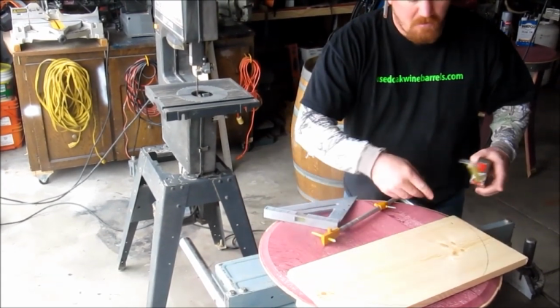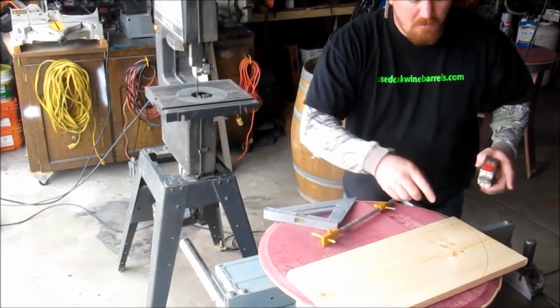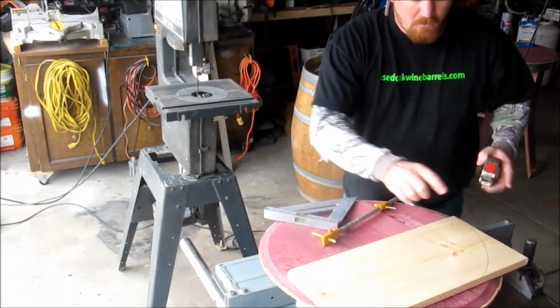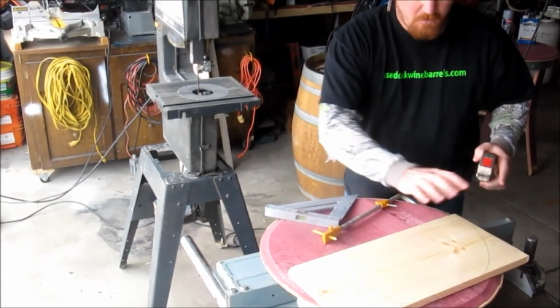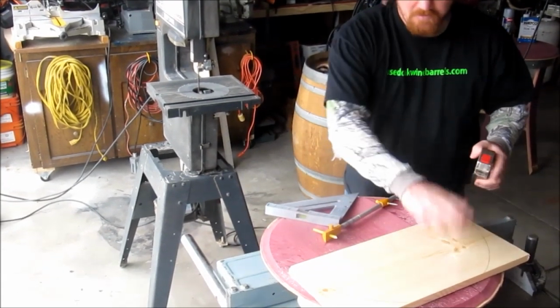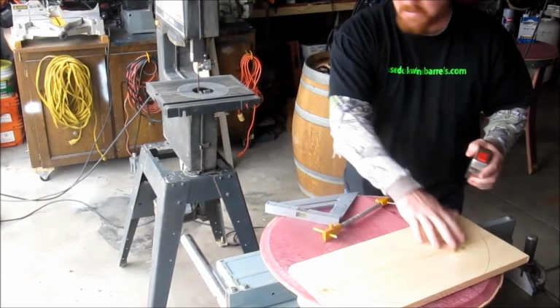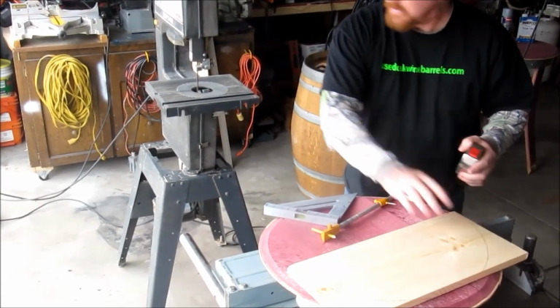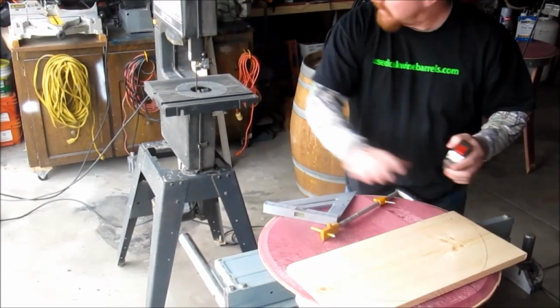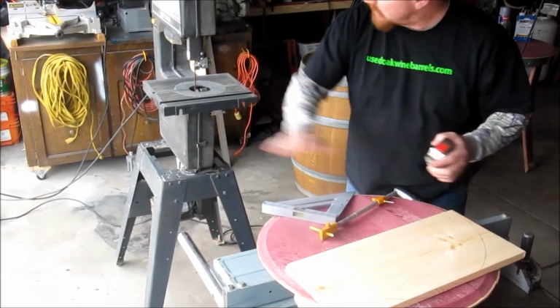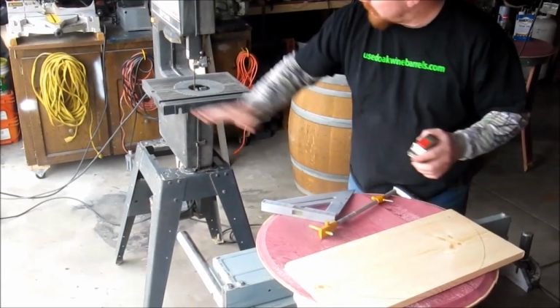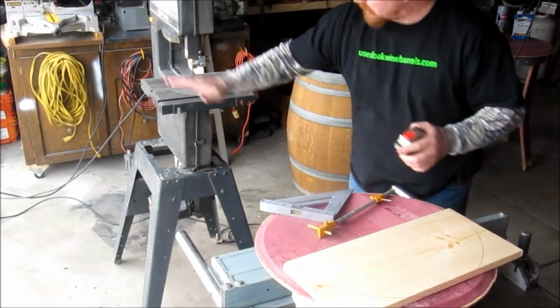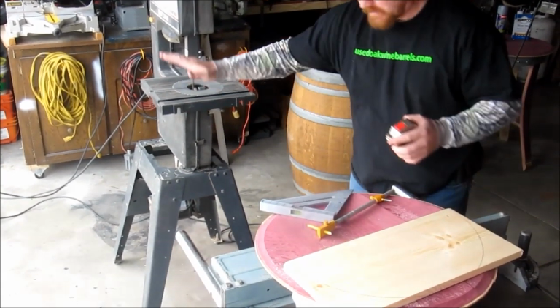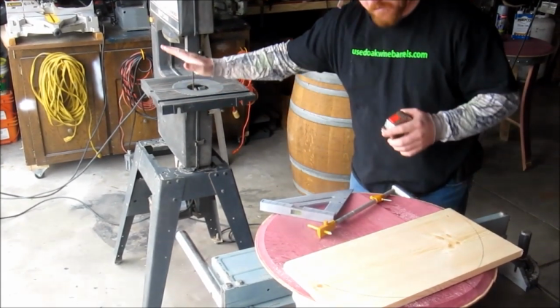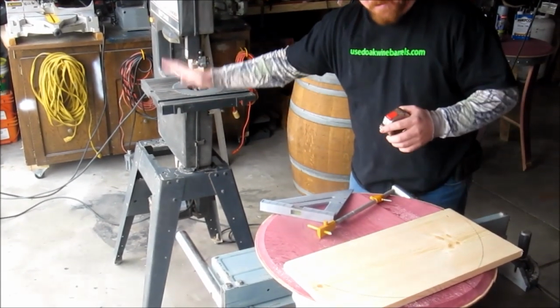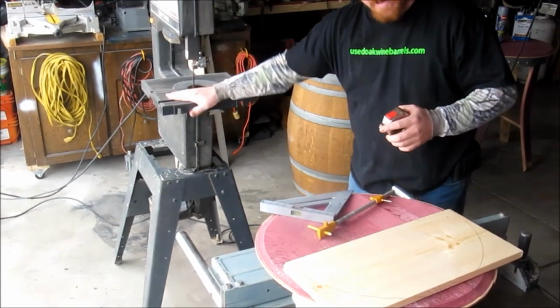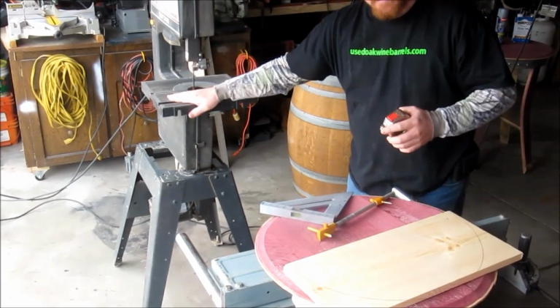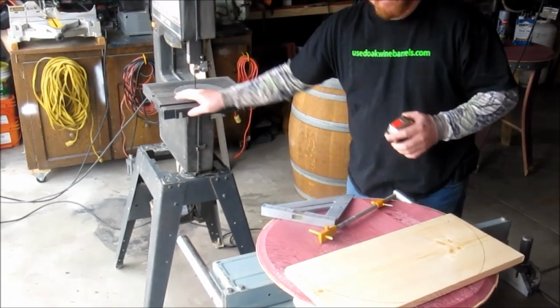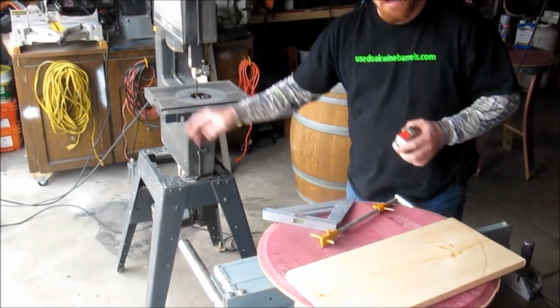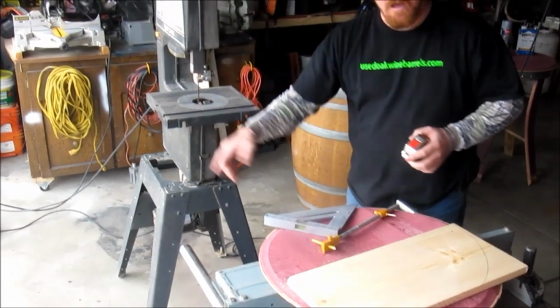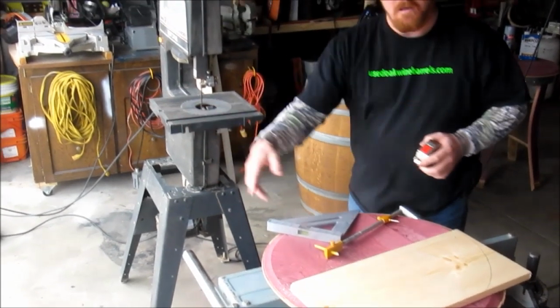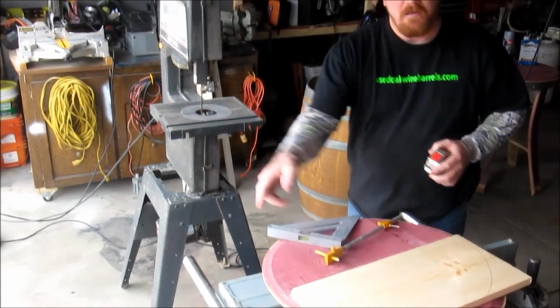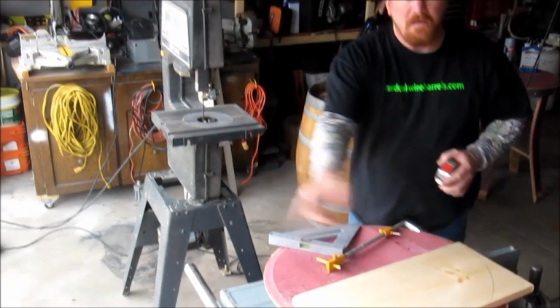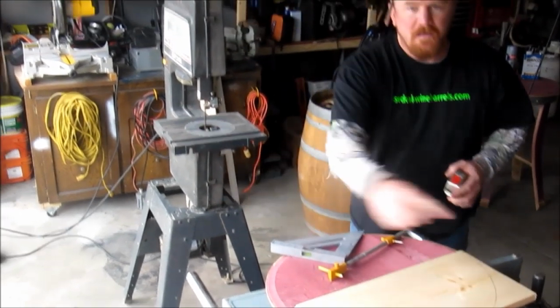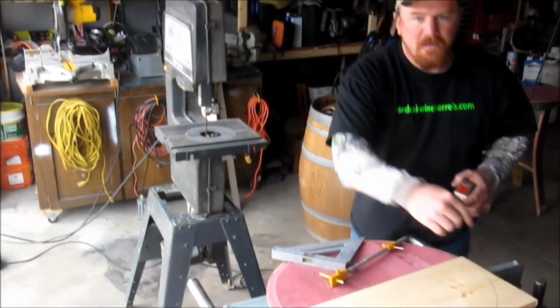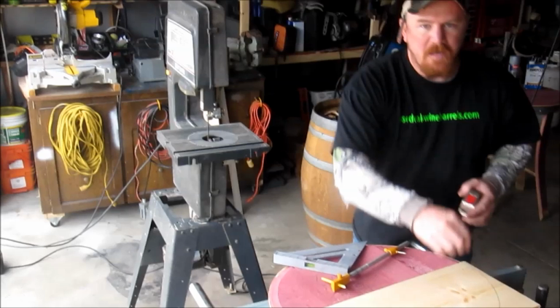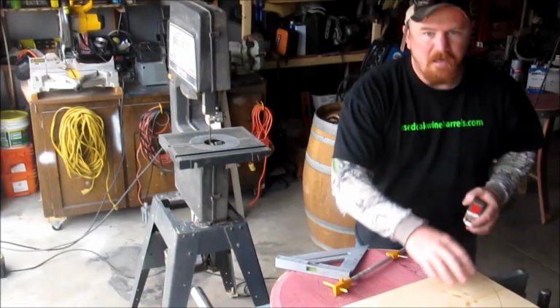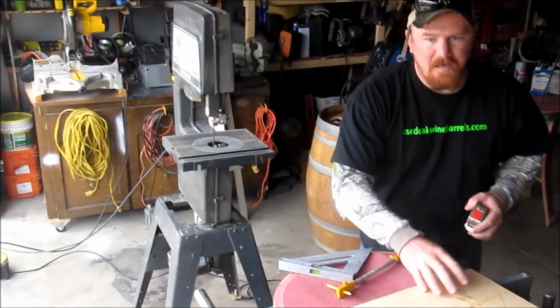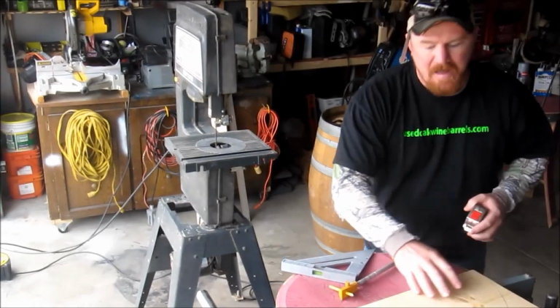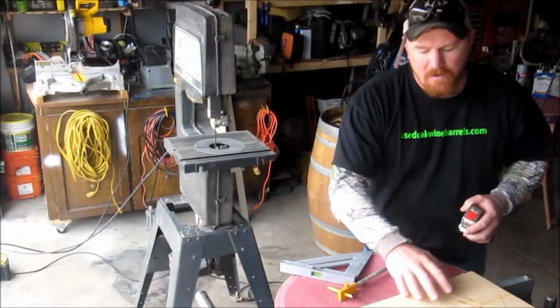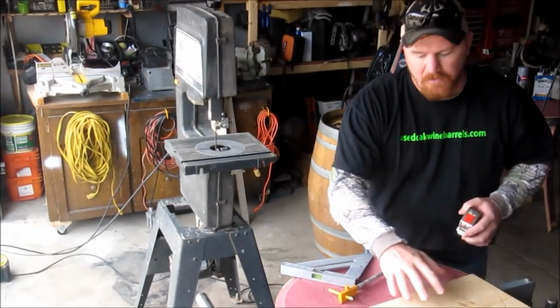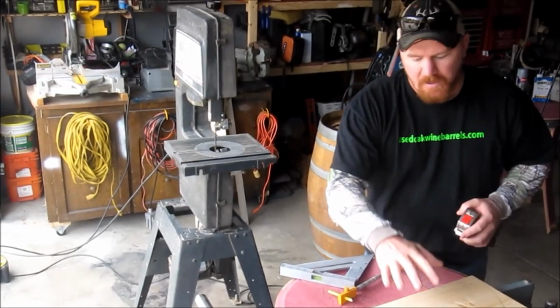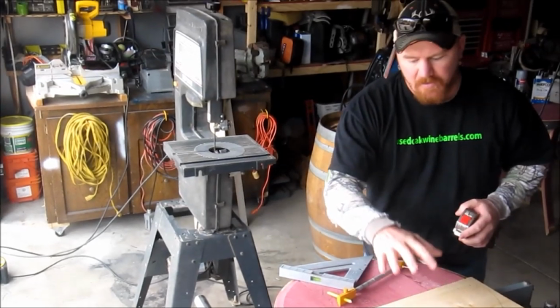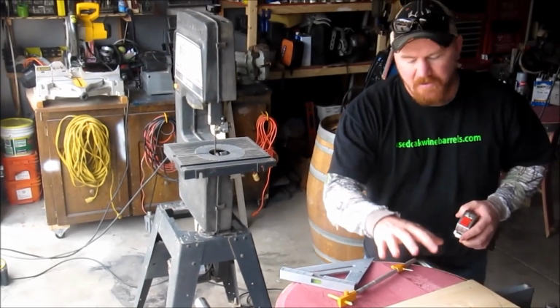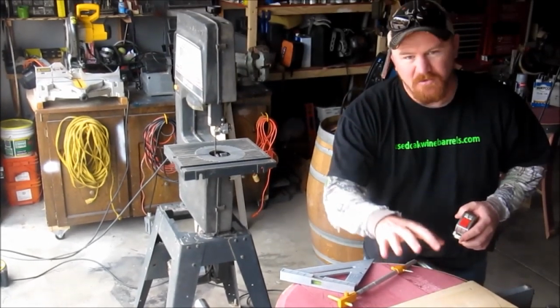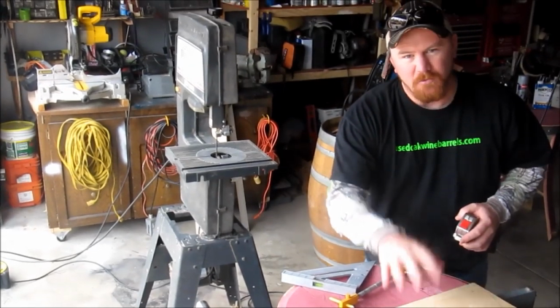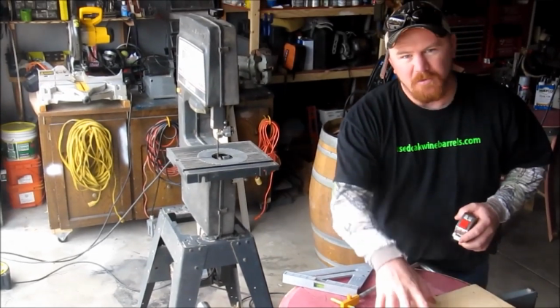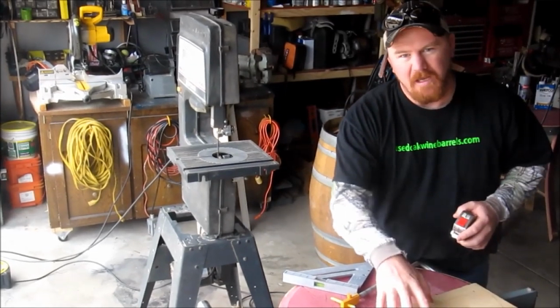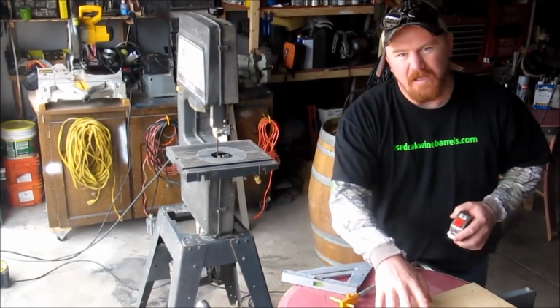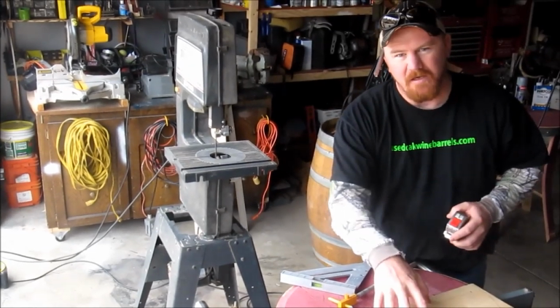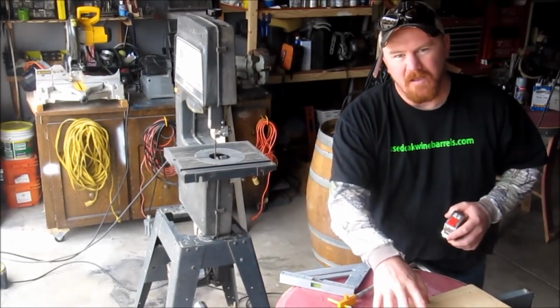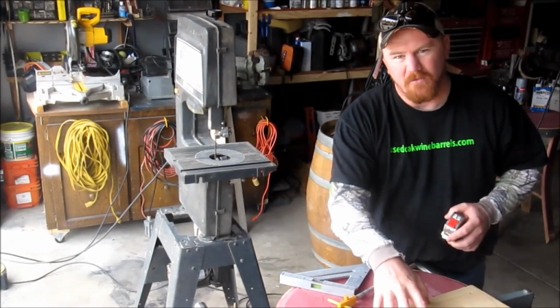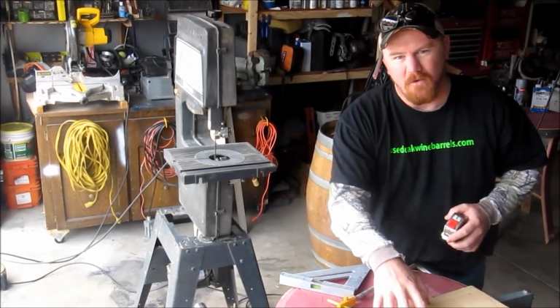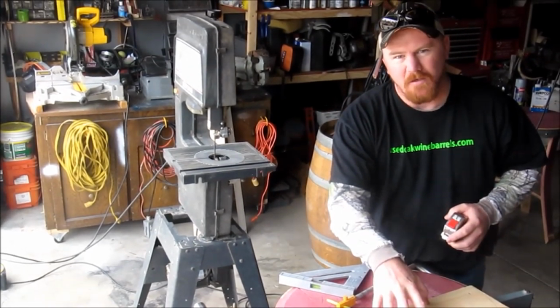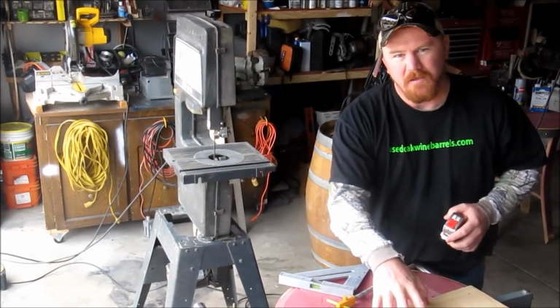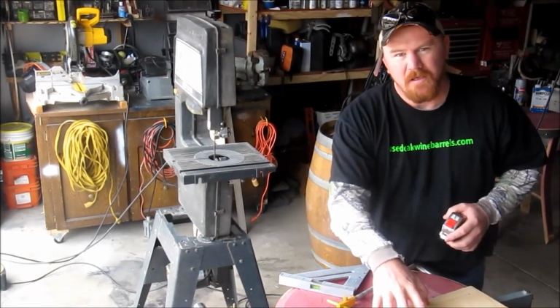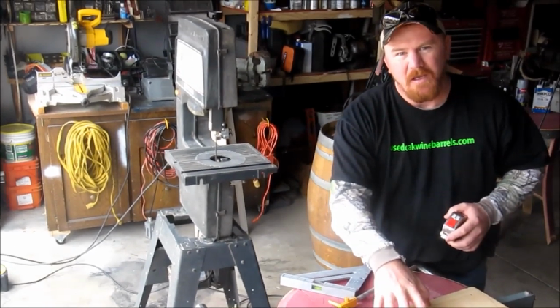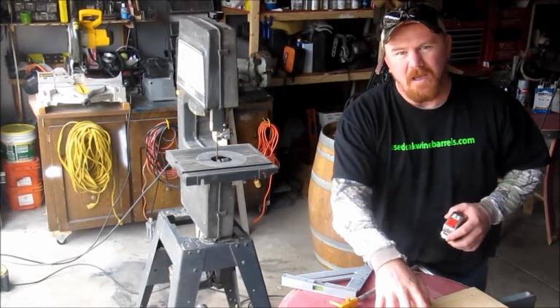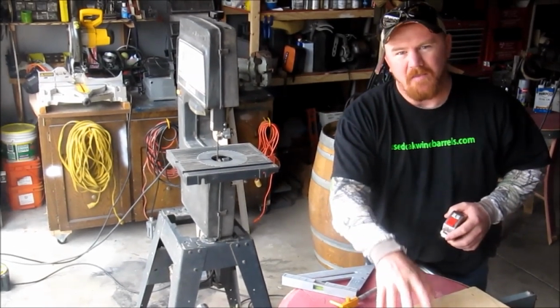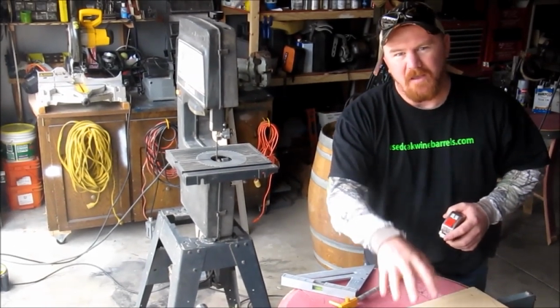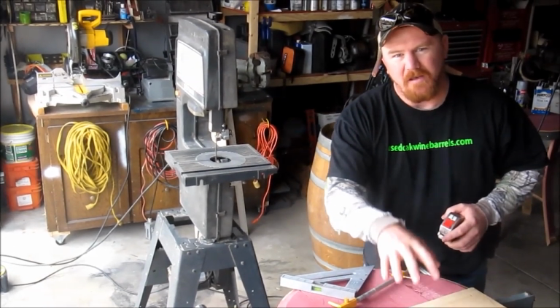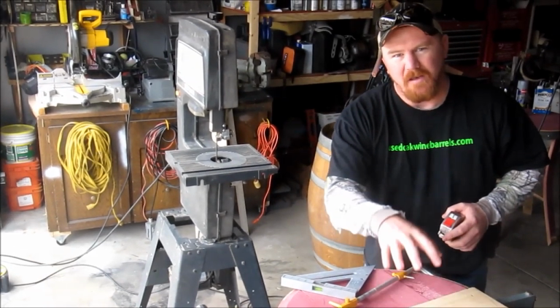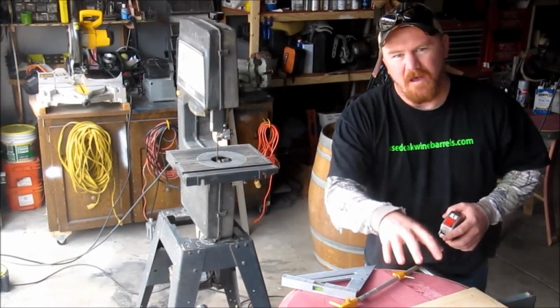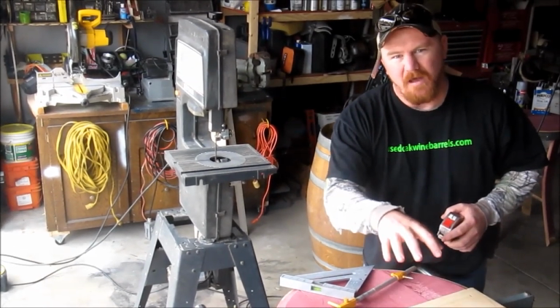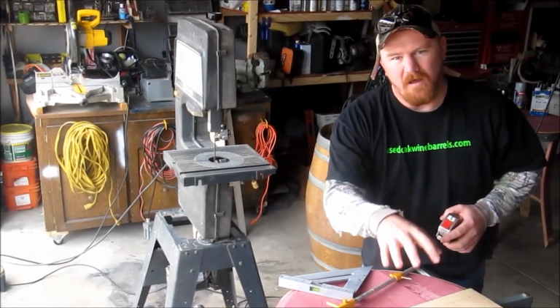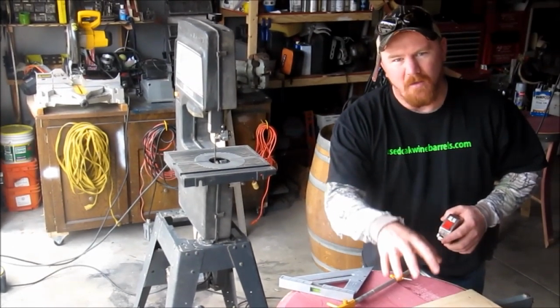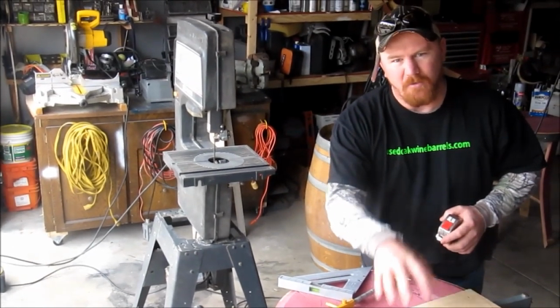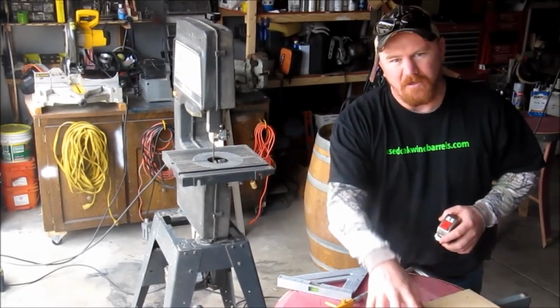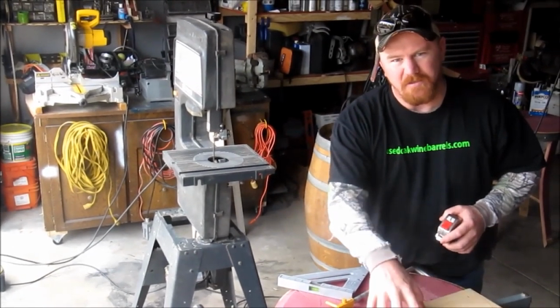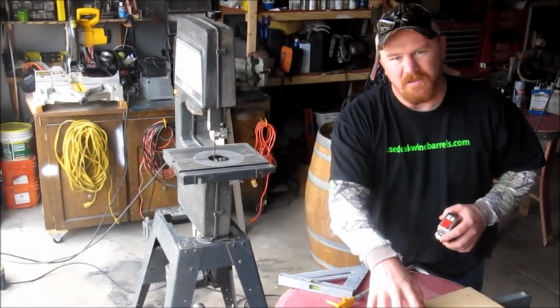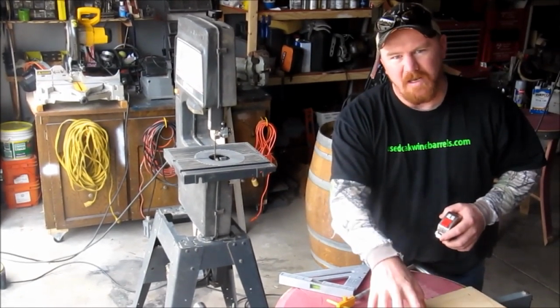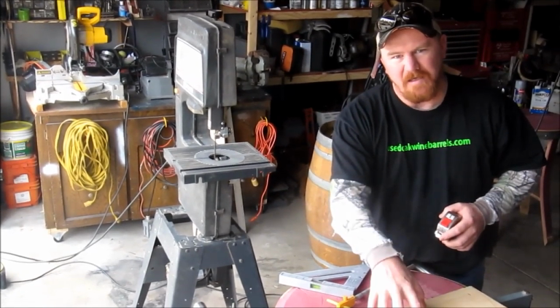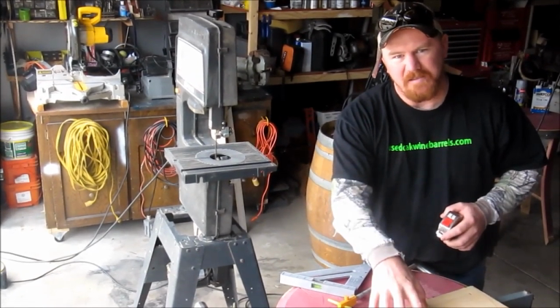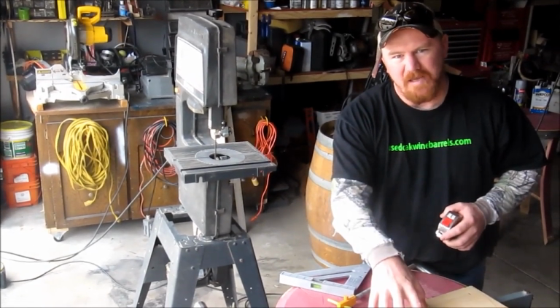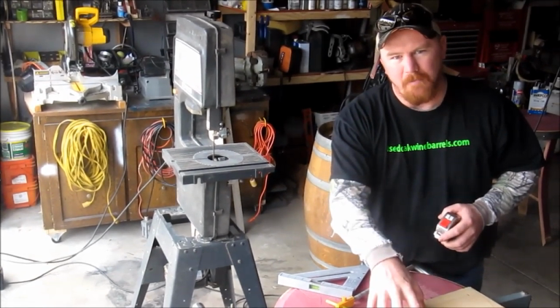We're going to take this over to the band saw, cut it out, and then duplicate another one, and then I'll bring it to the next step.